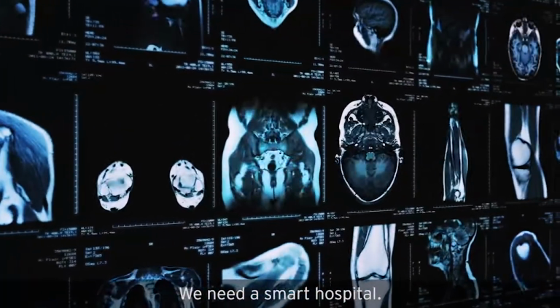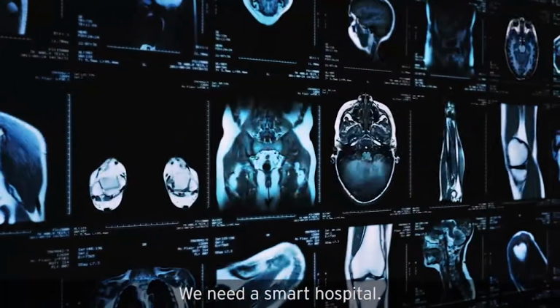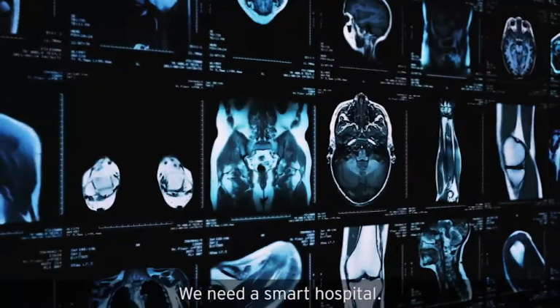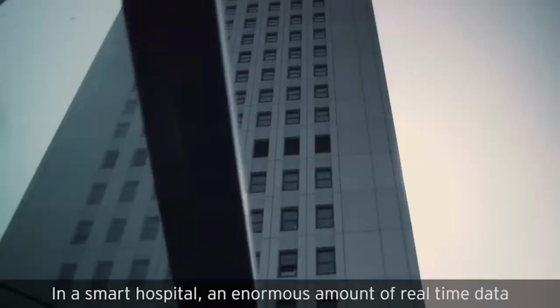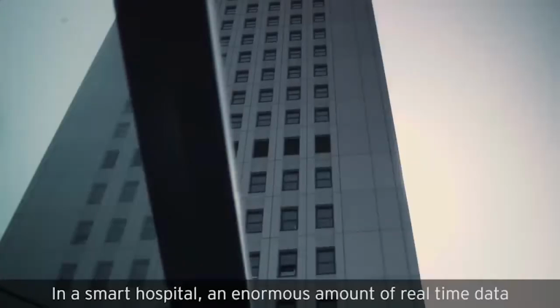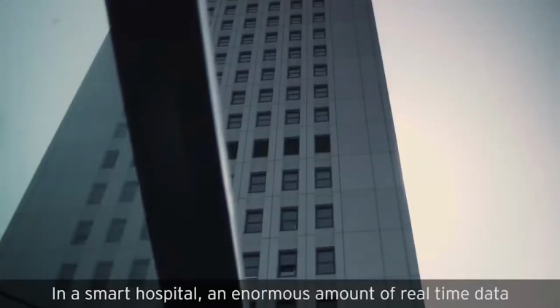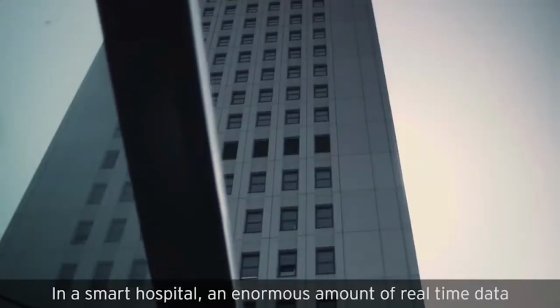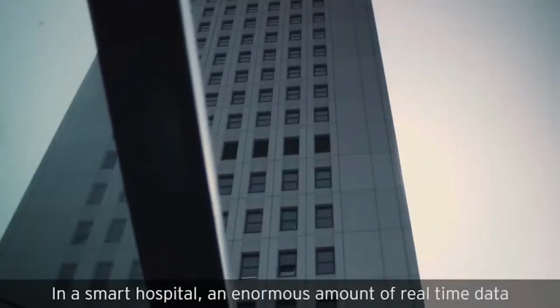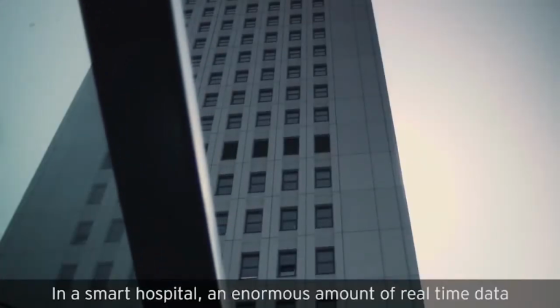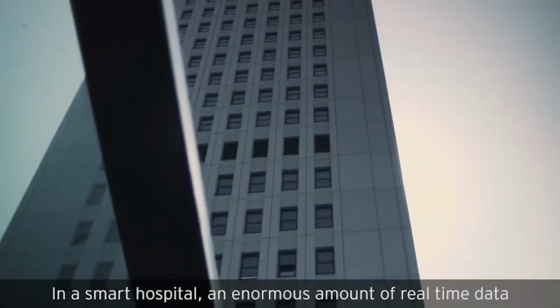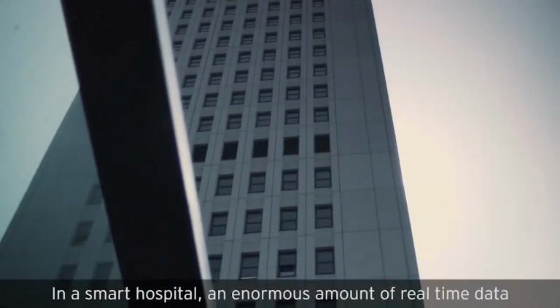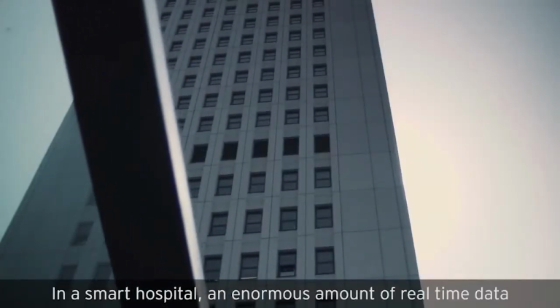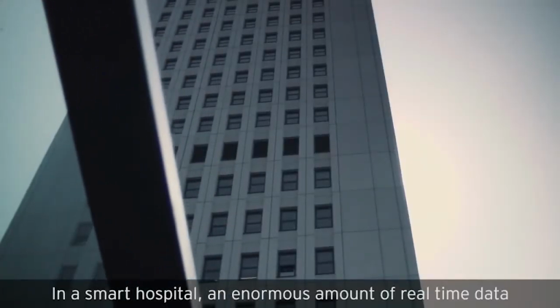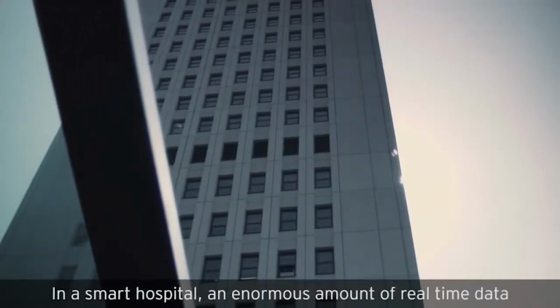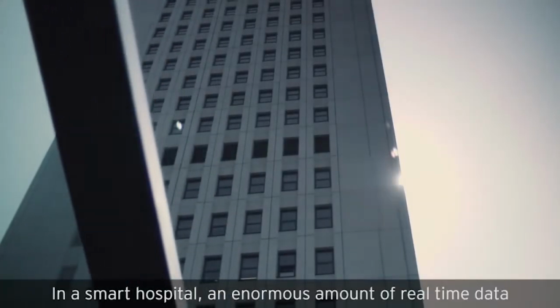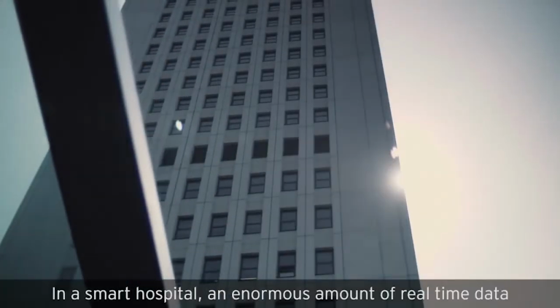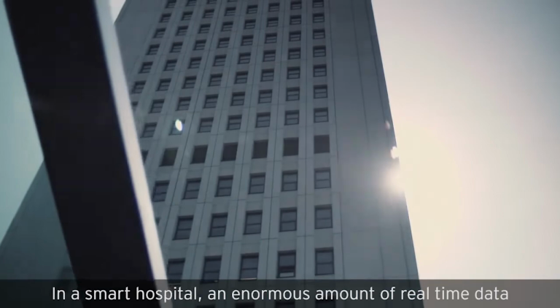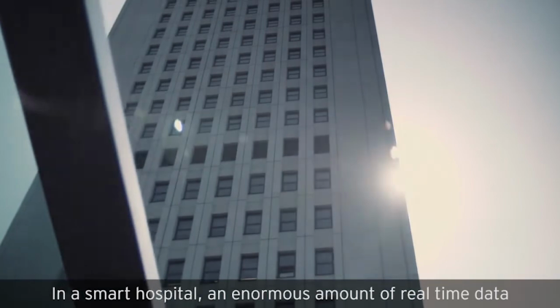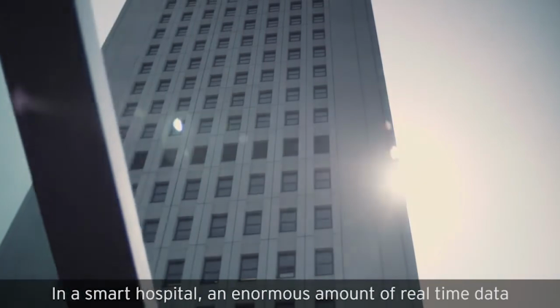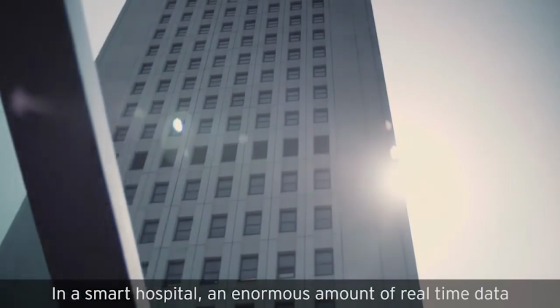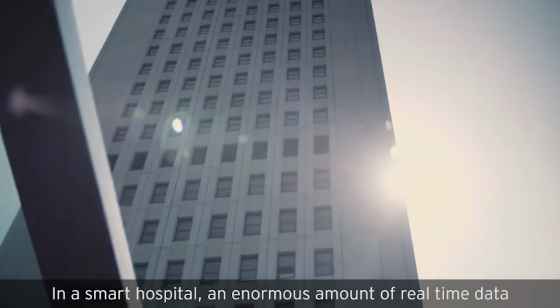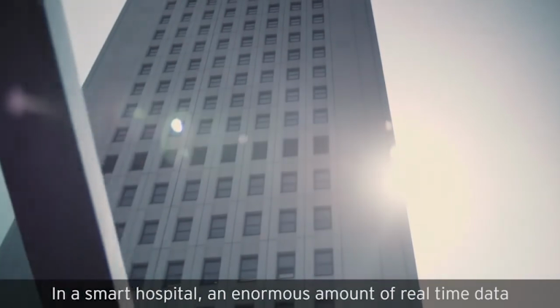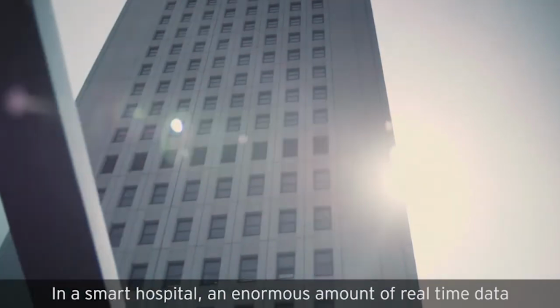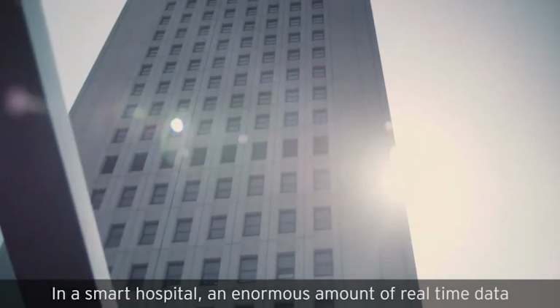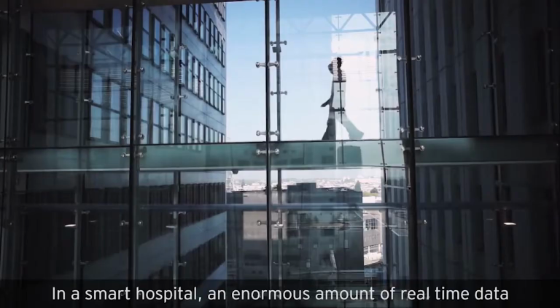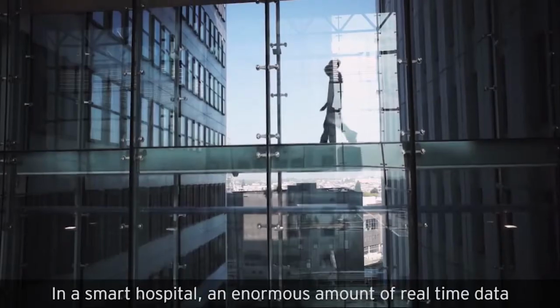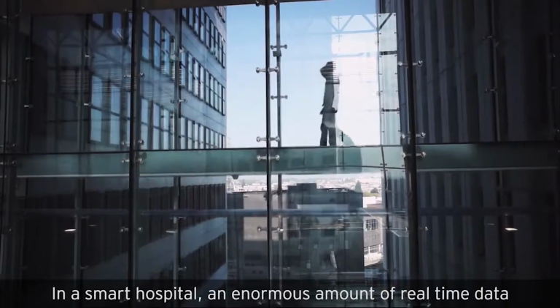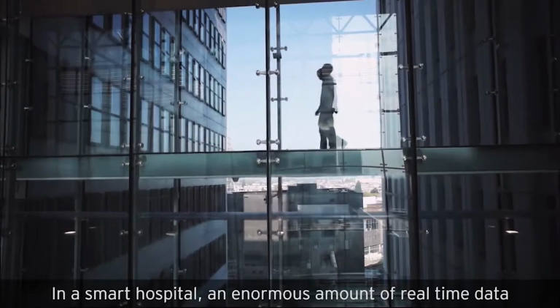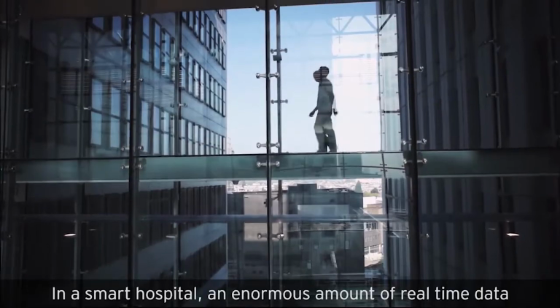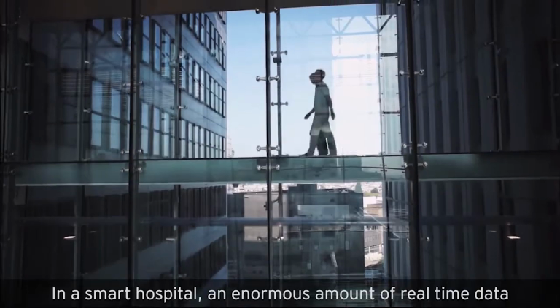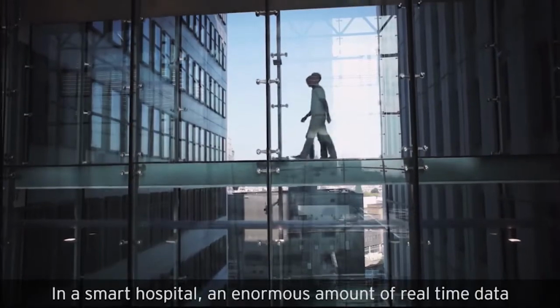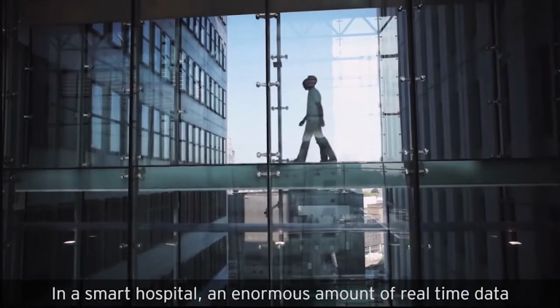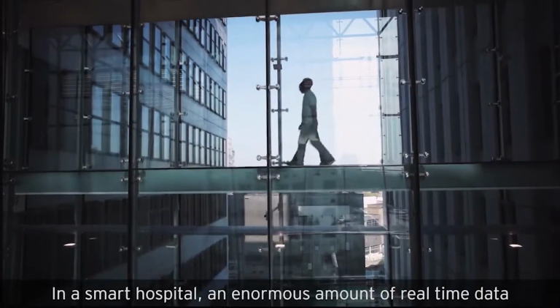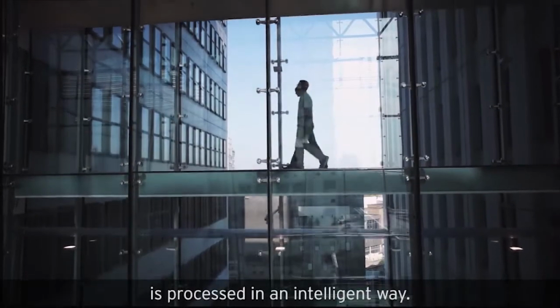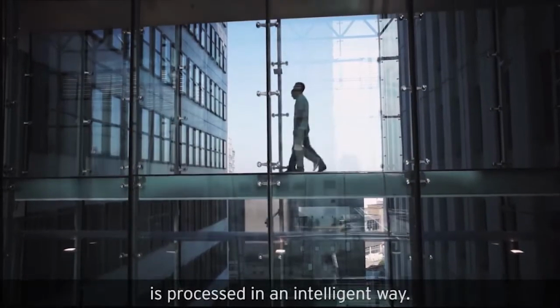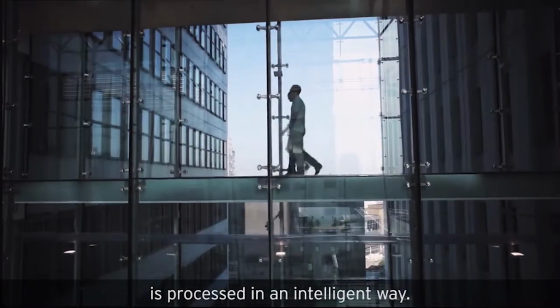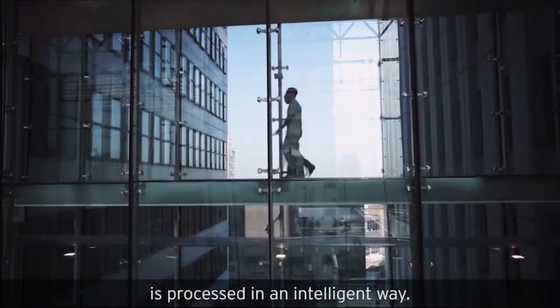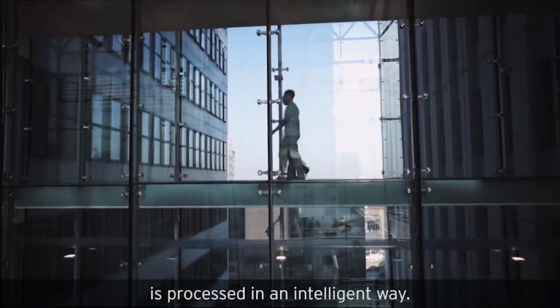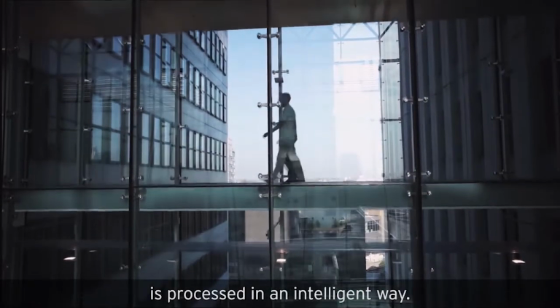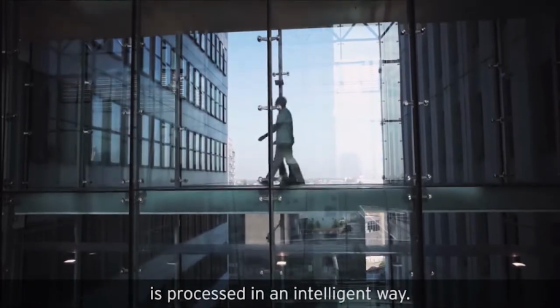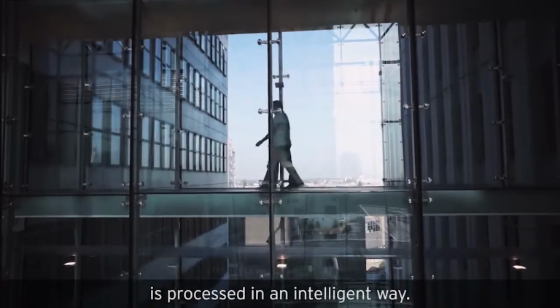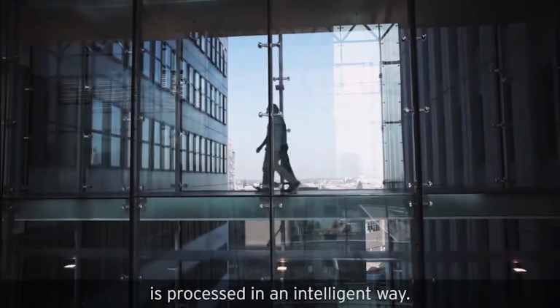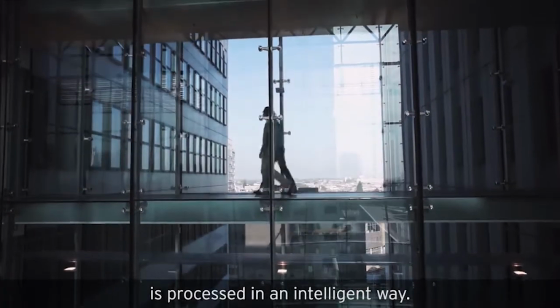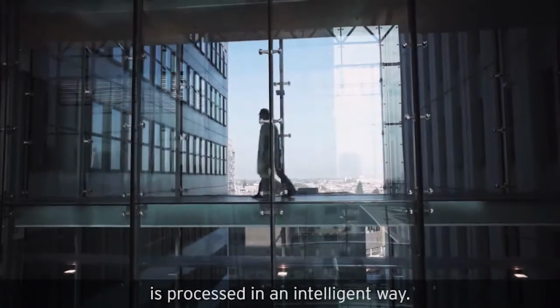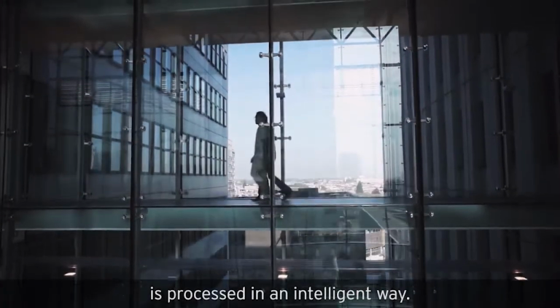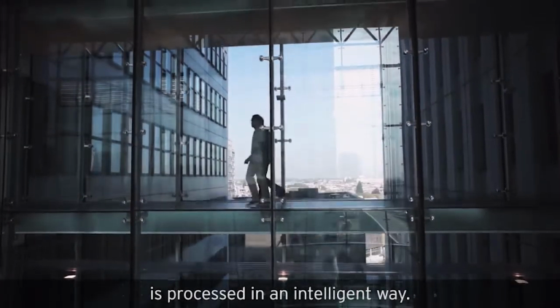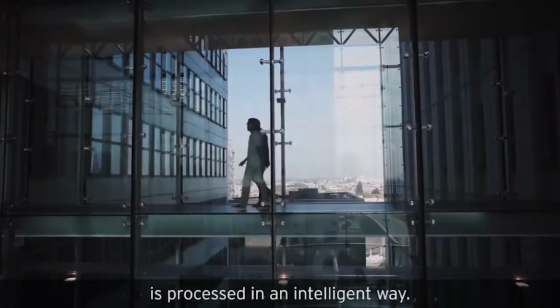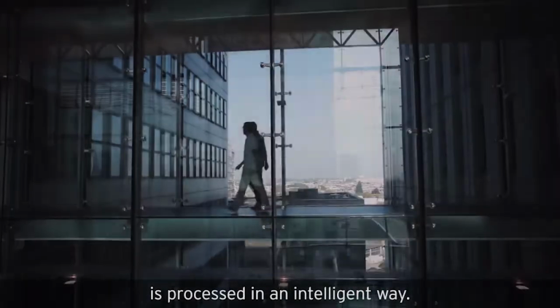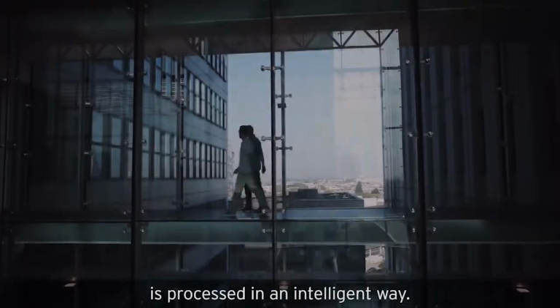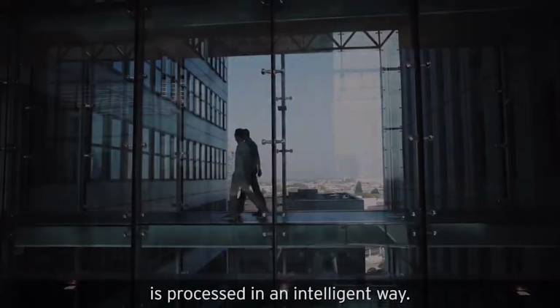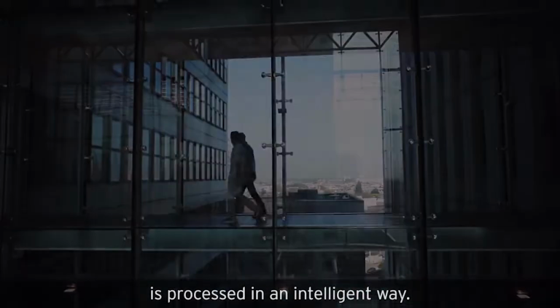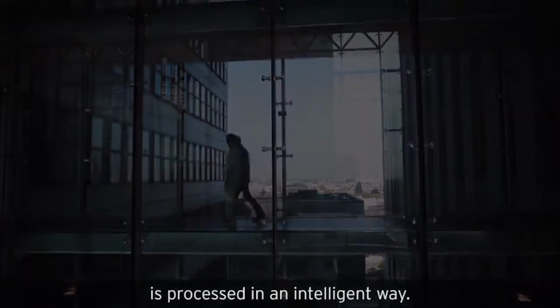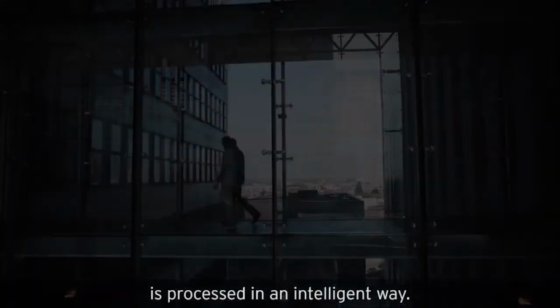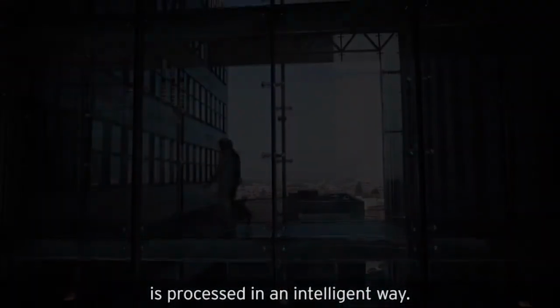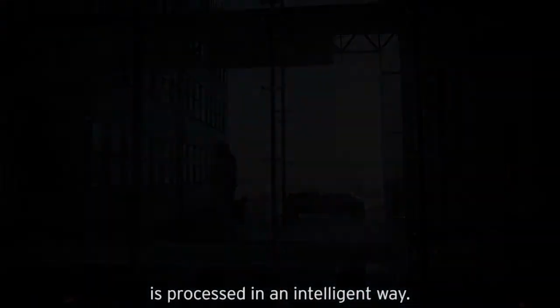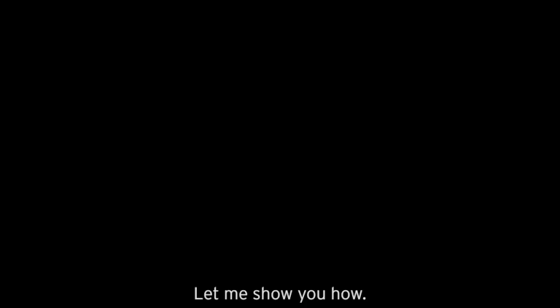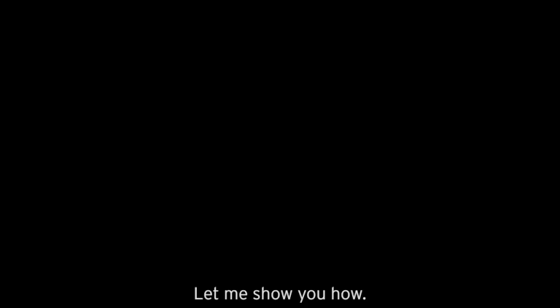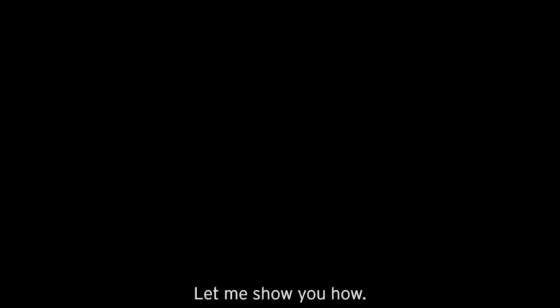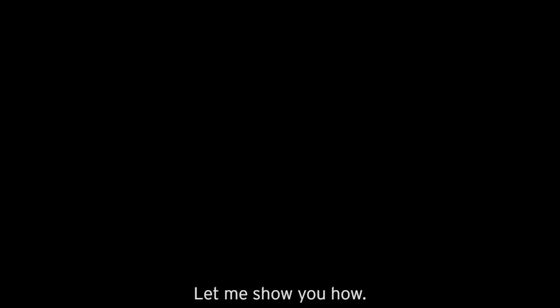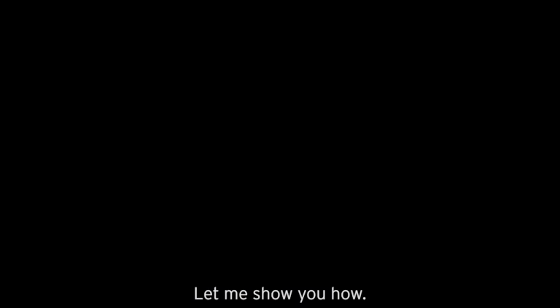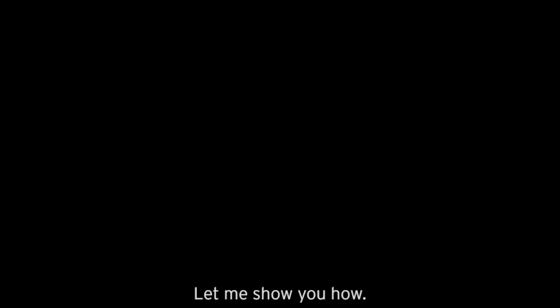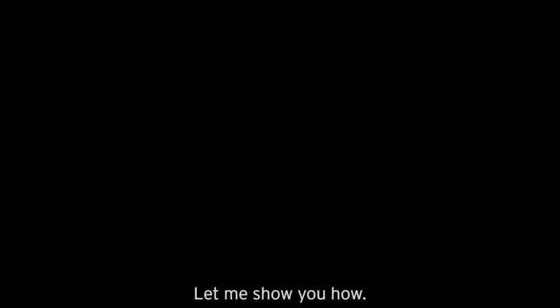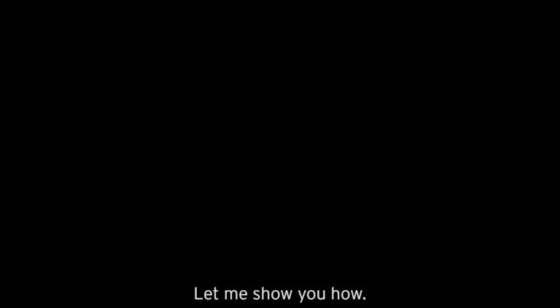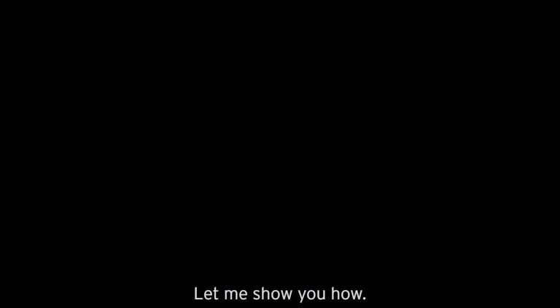In a smart hospital, an enormous amount of real-time data is processed in an intelligent way. Let me show you how.